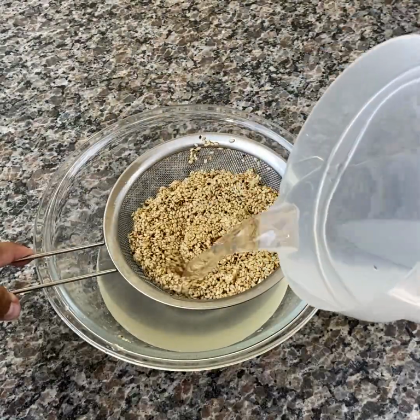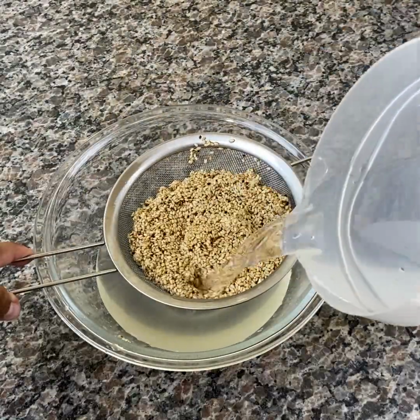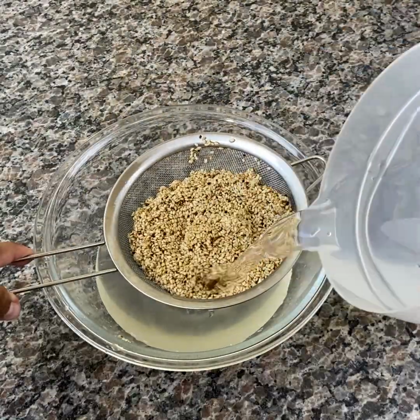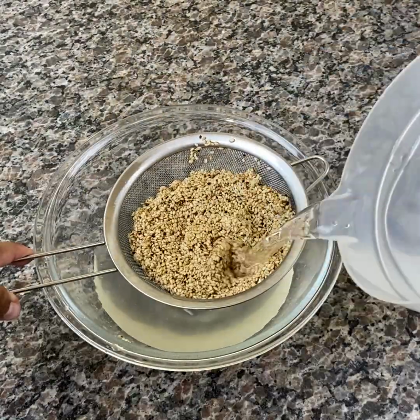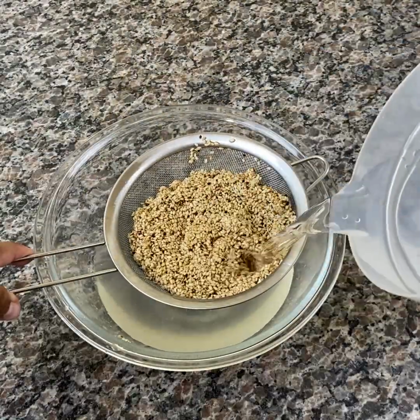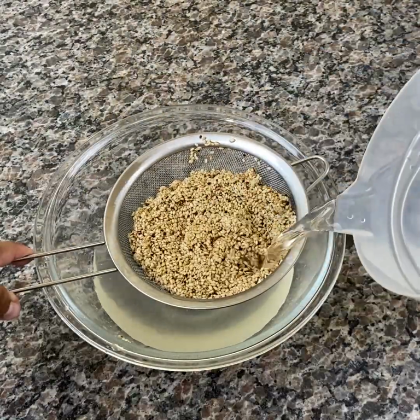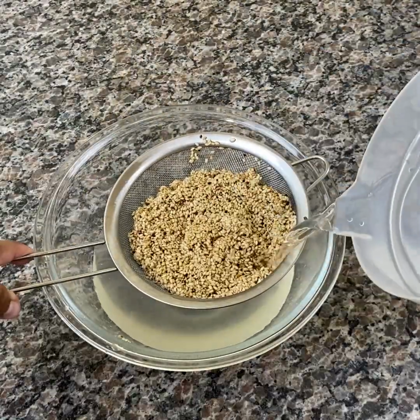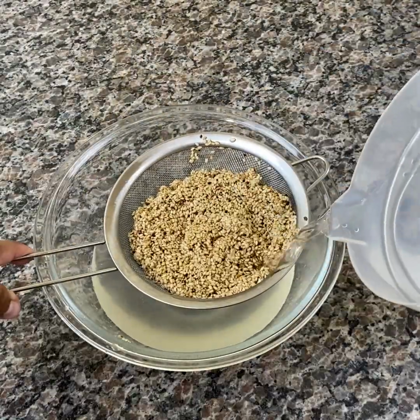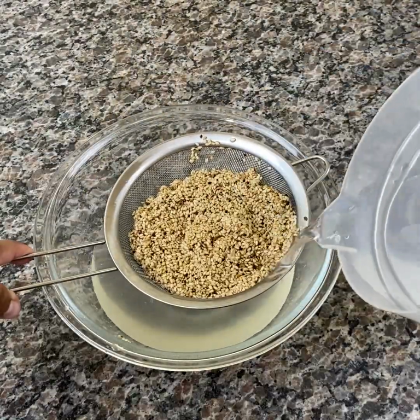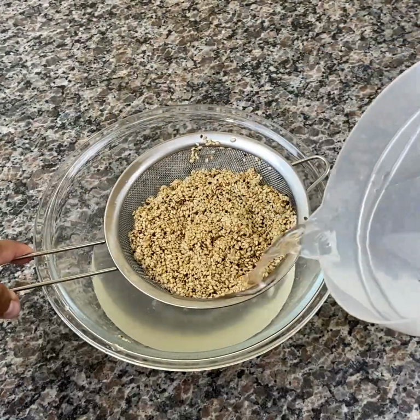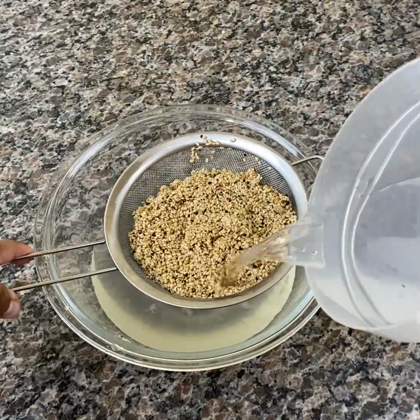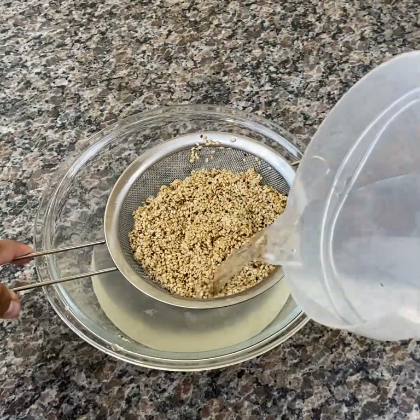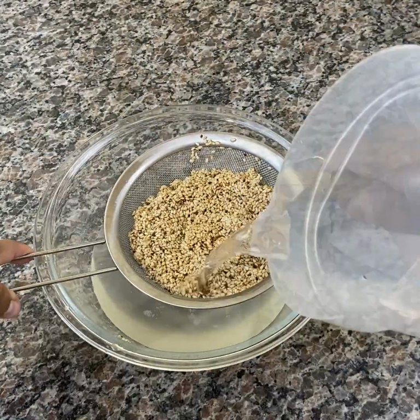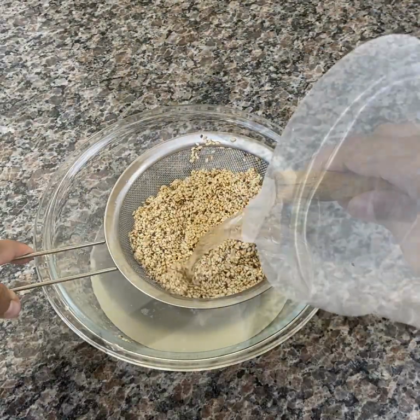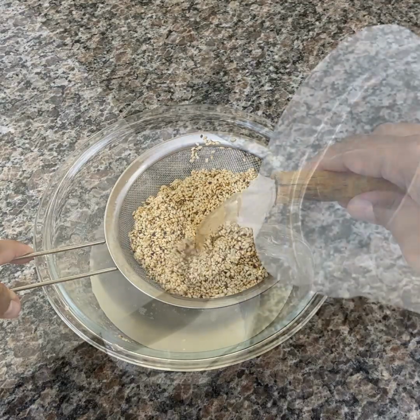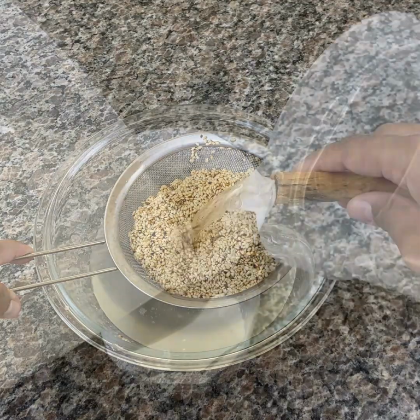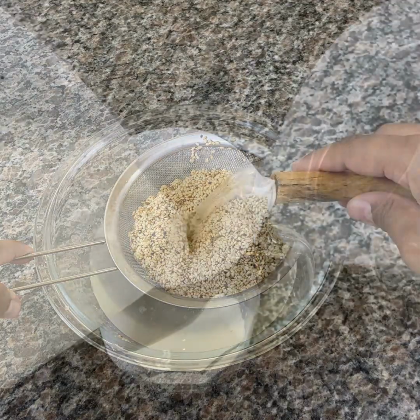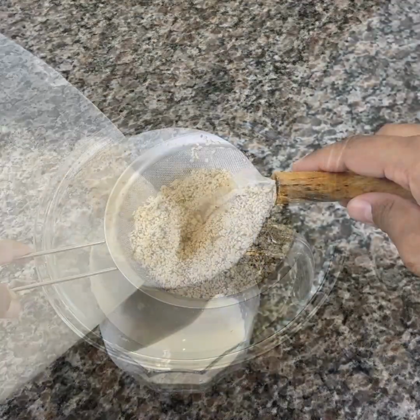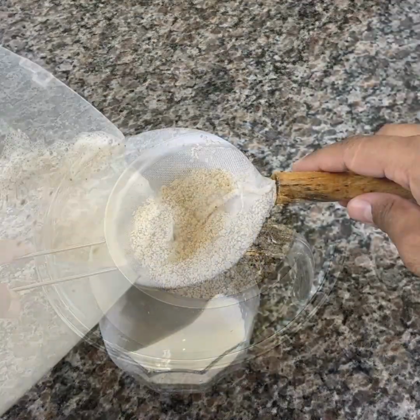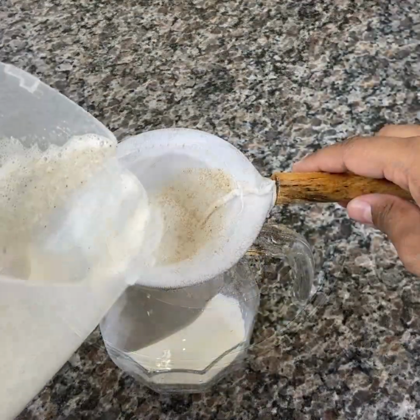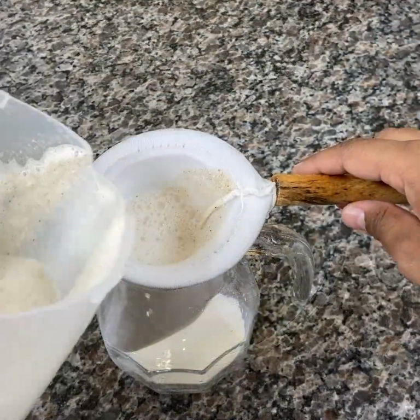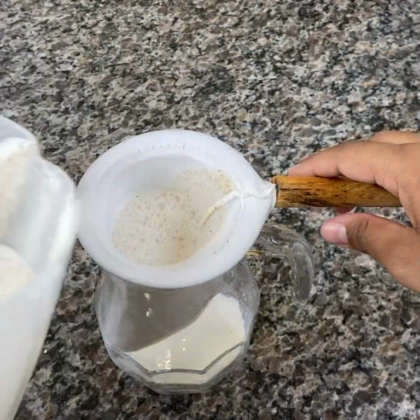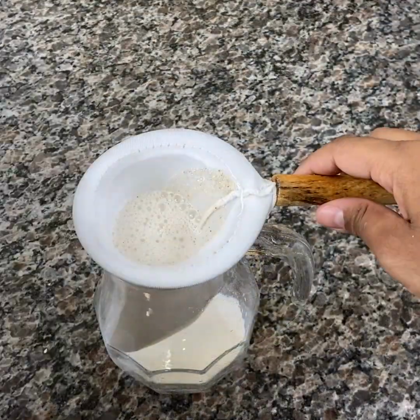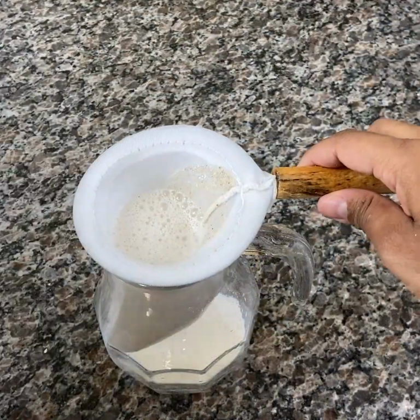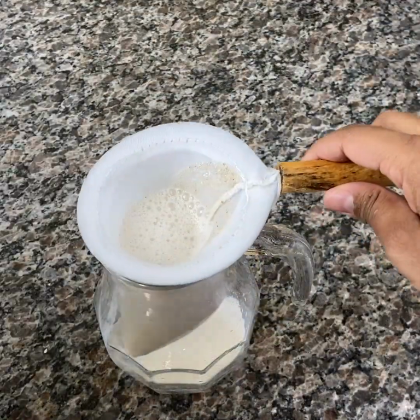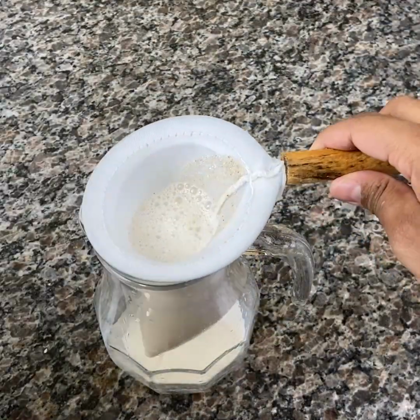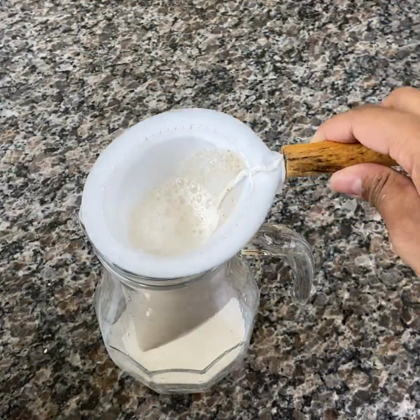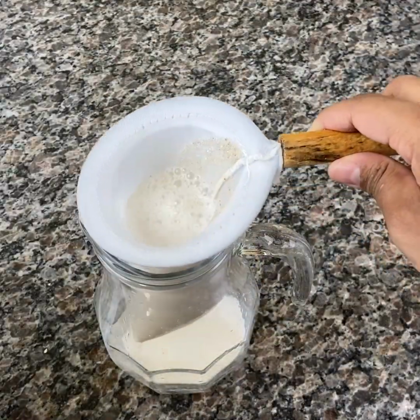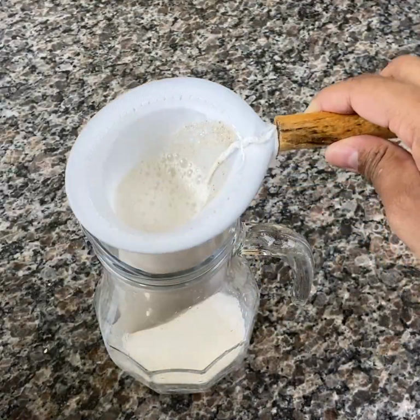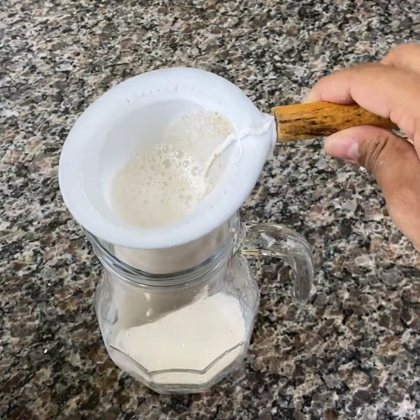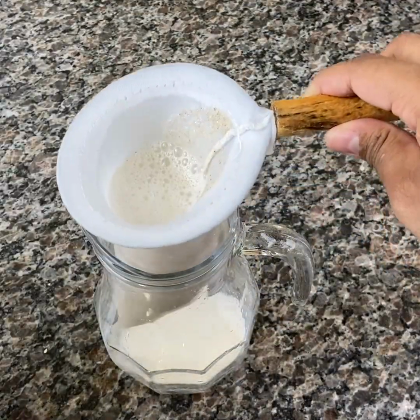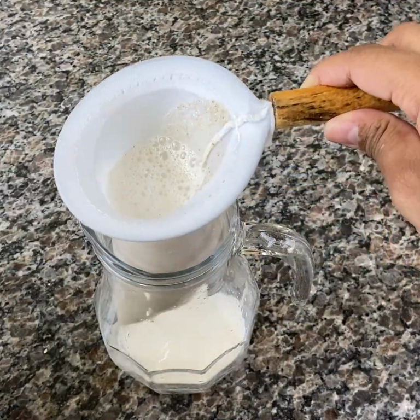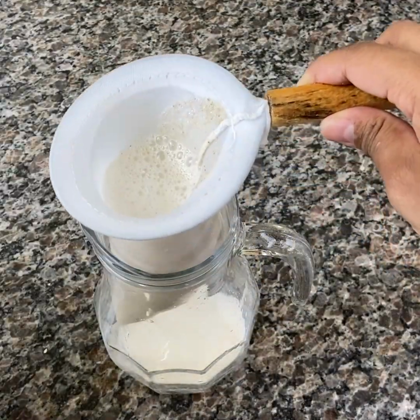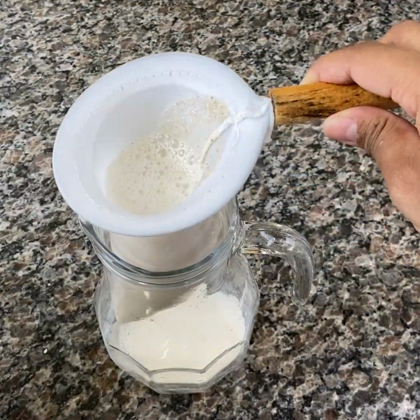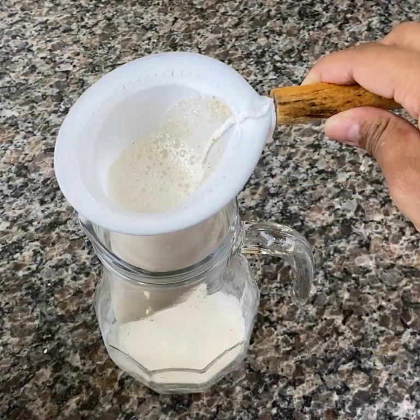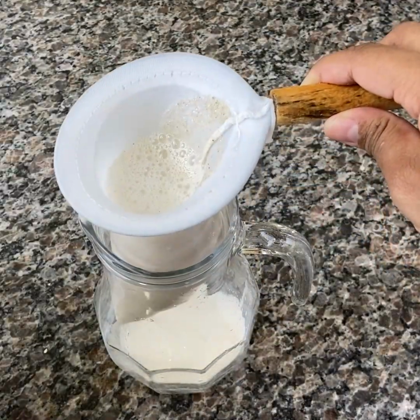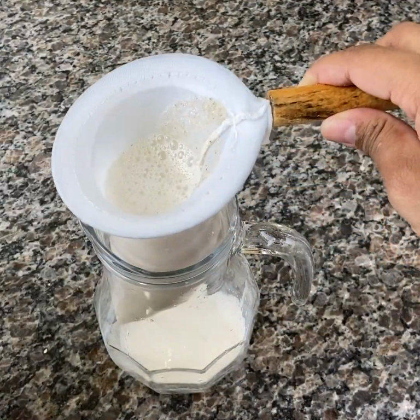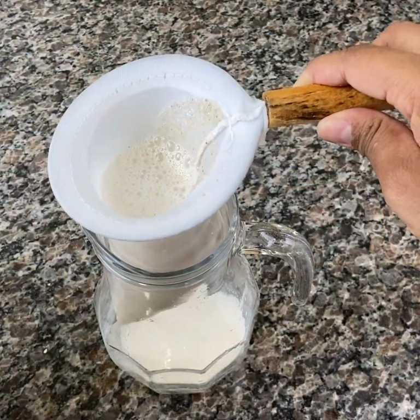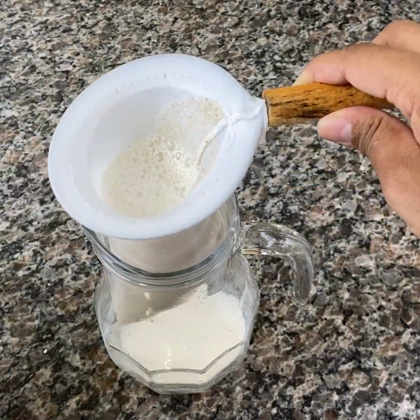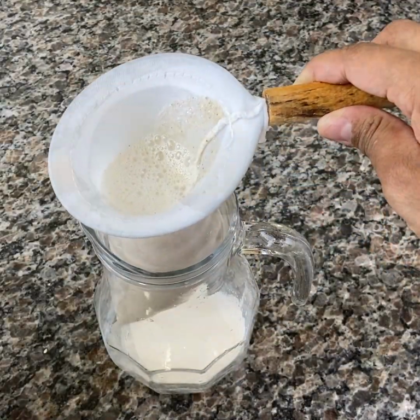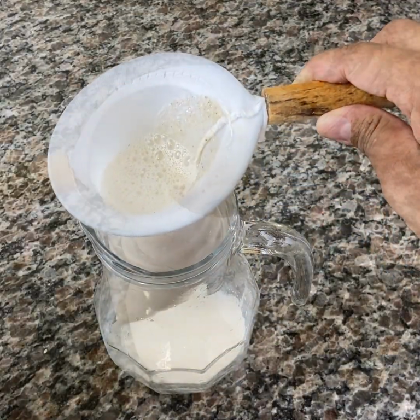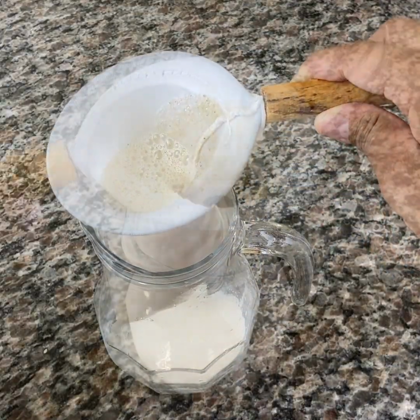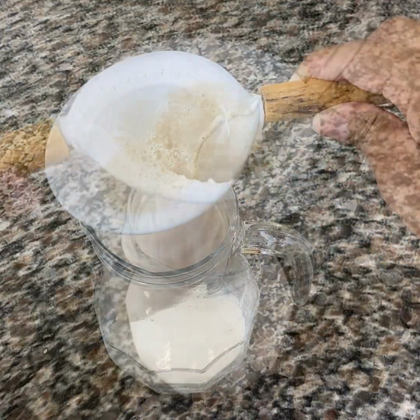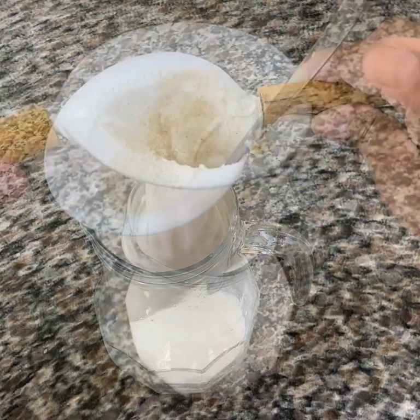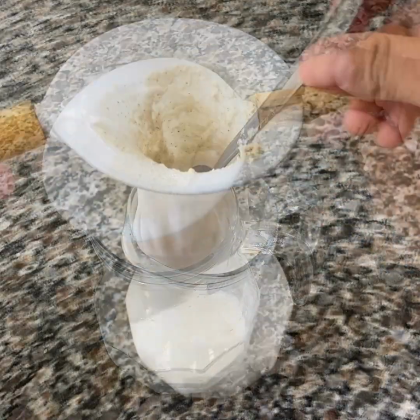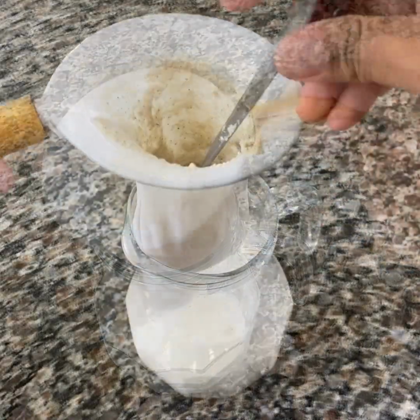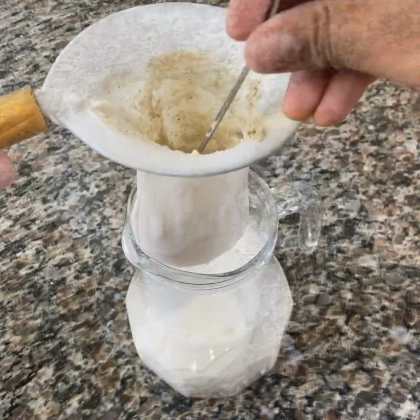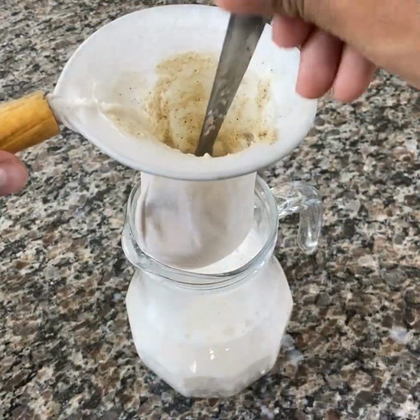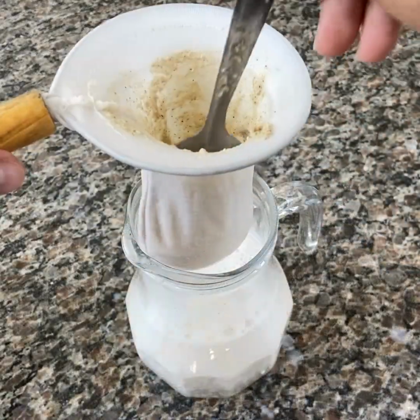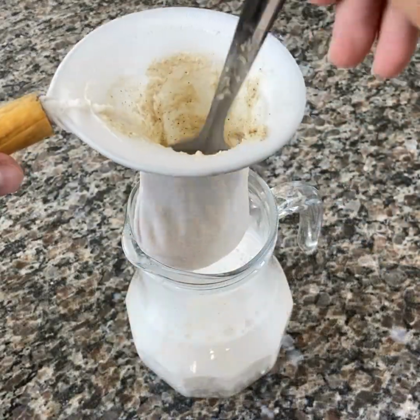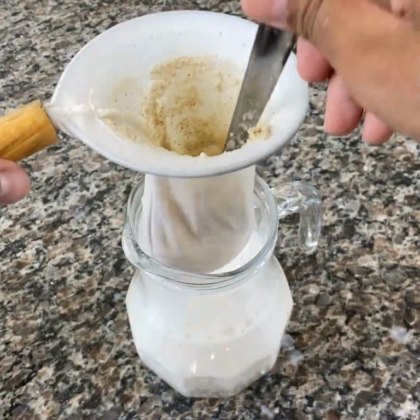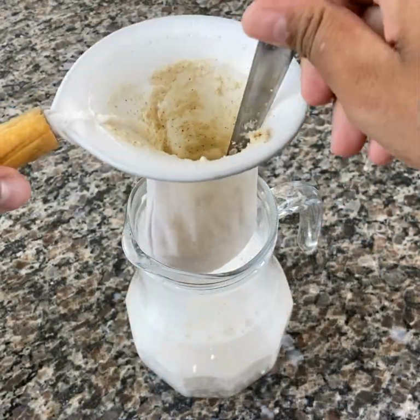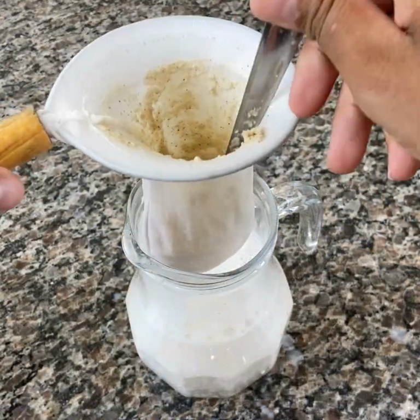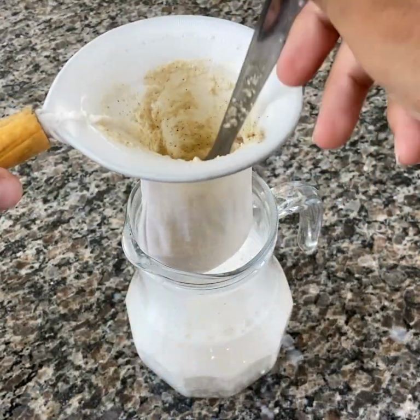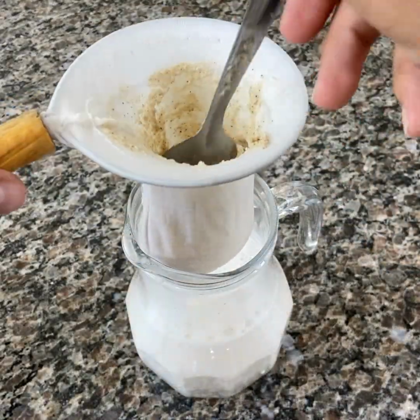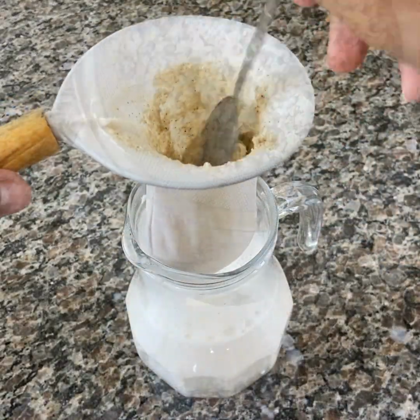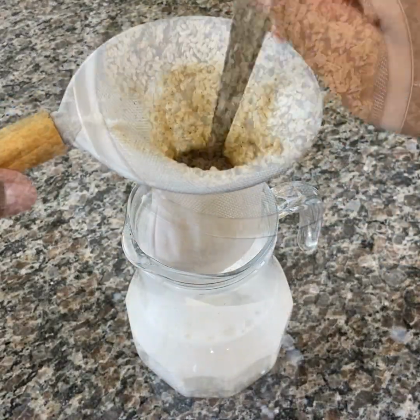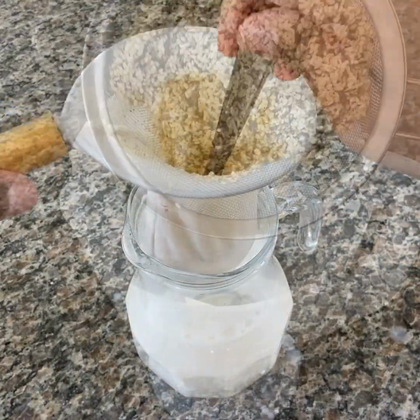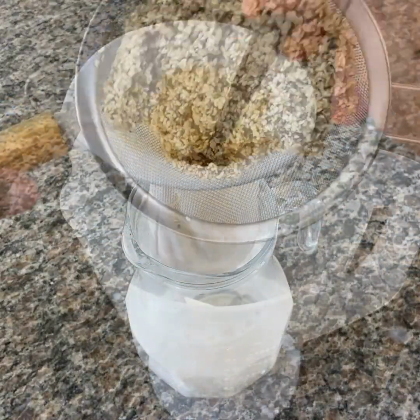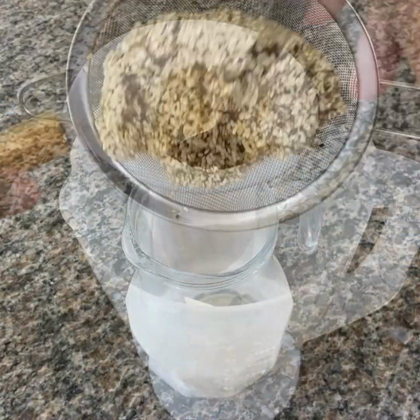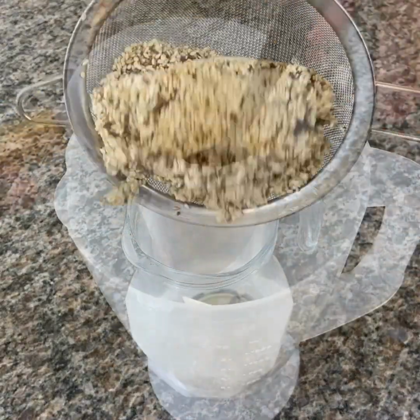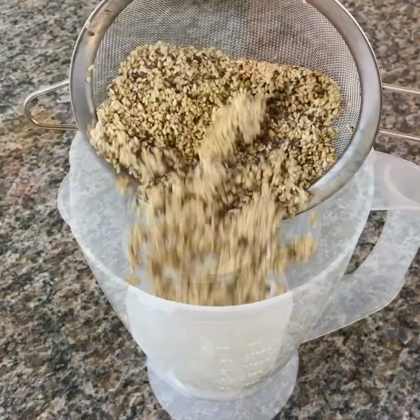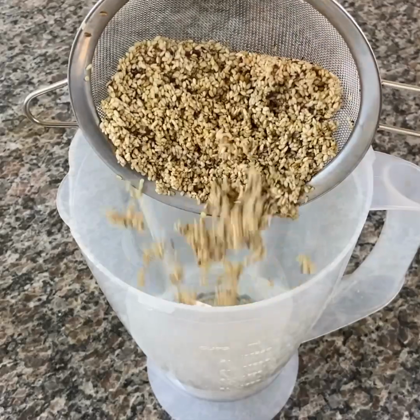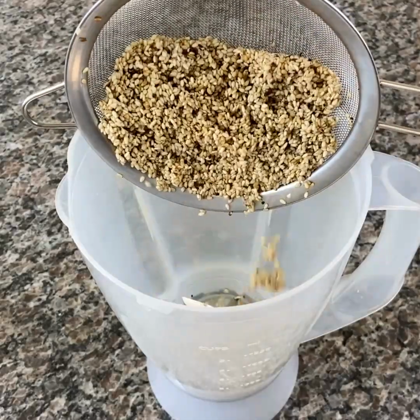I bet that after knowing all the benefits of this seed, you will start using it every day and not just to decorate breads and snacks.